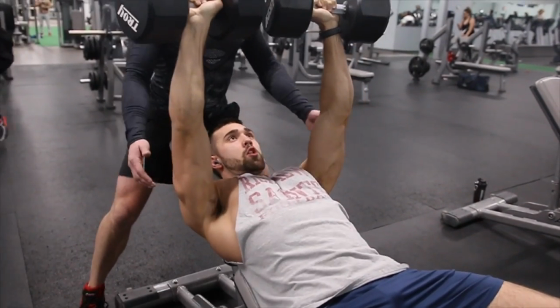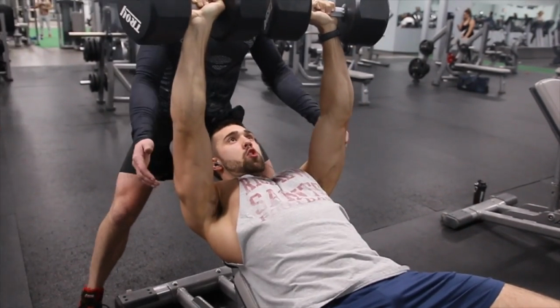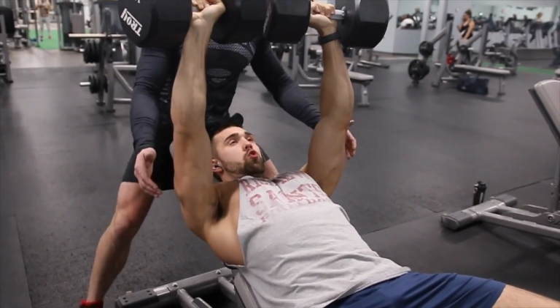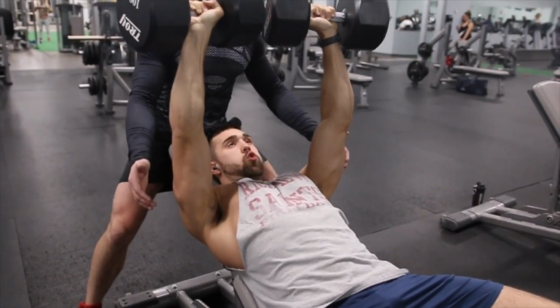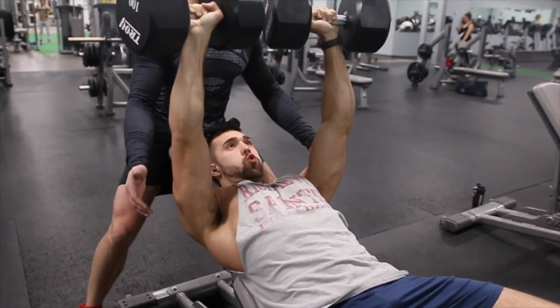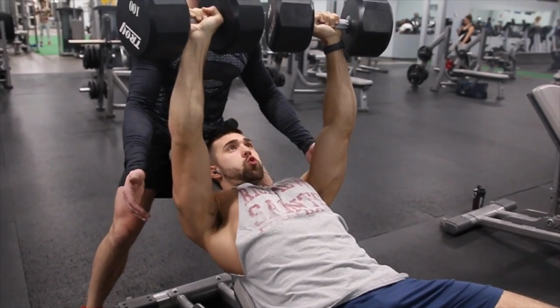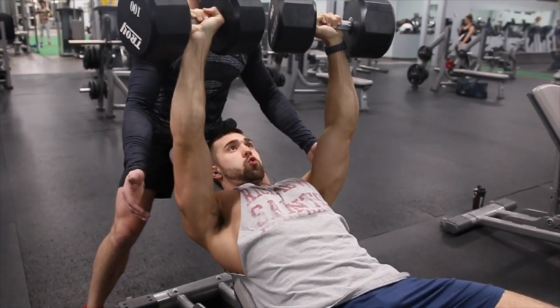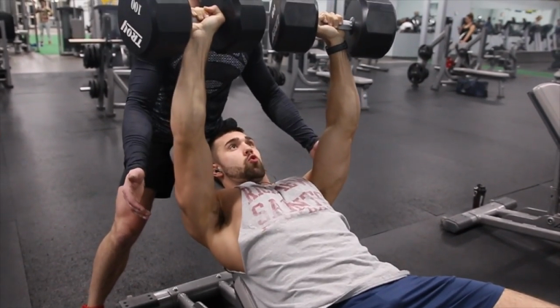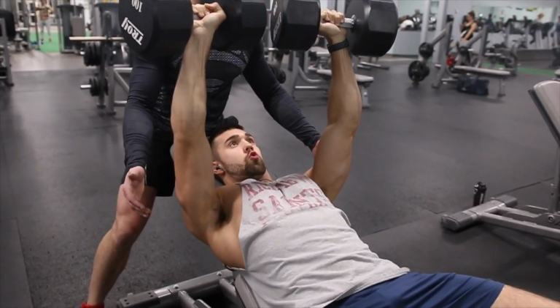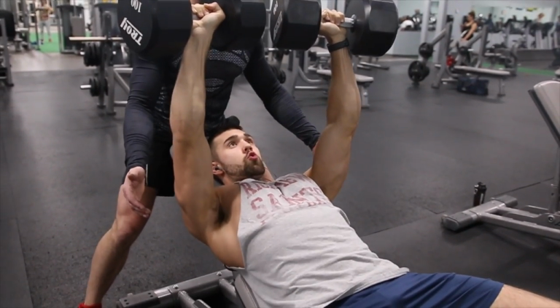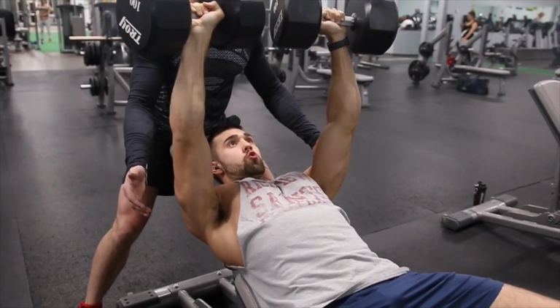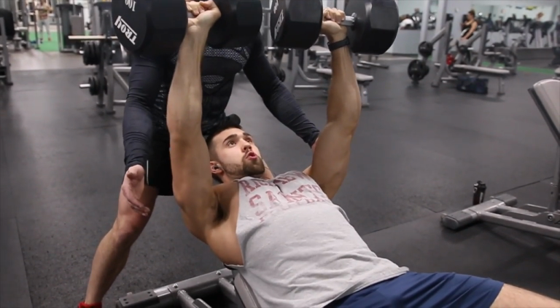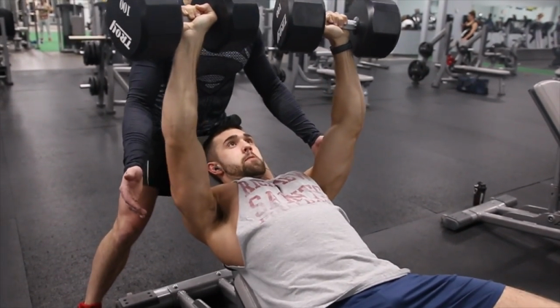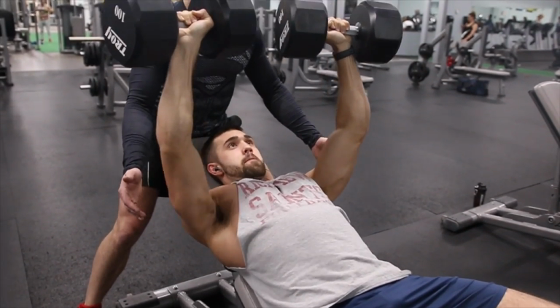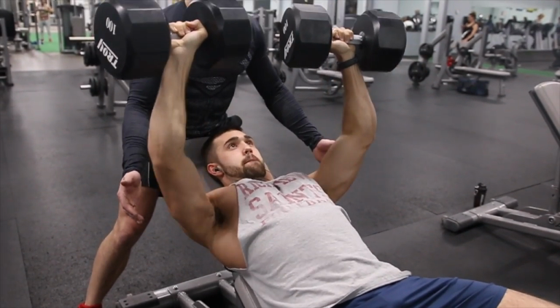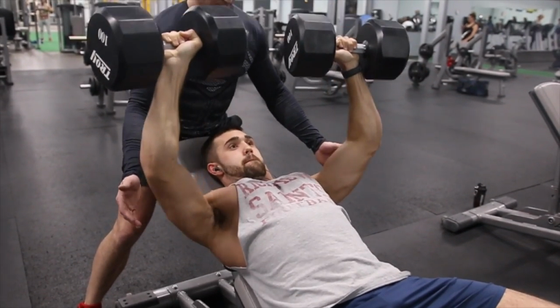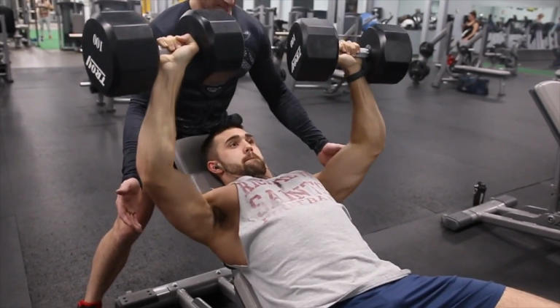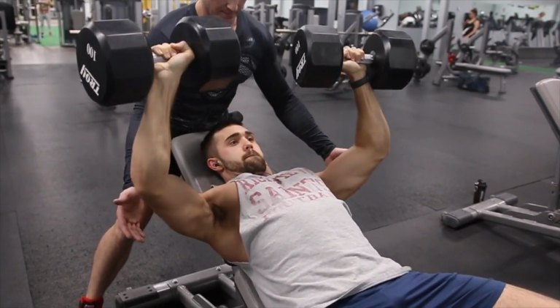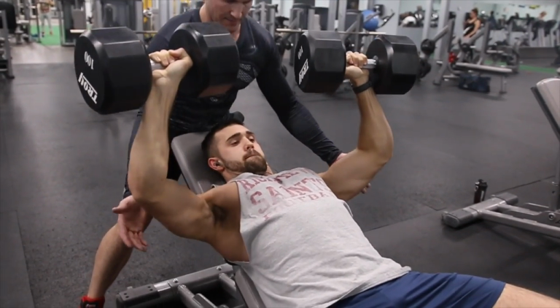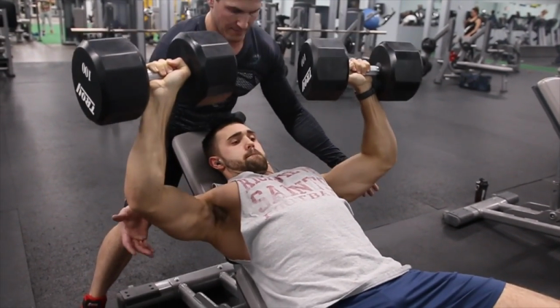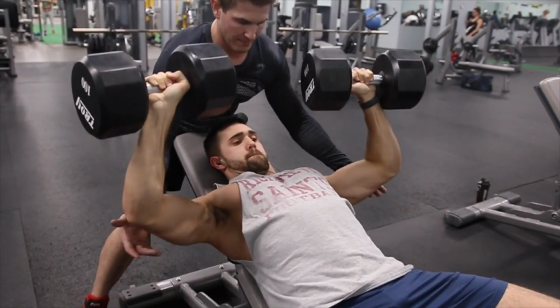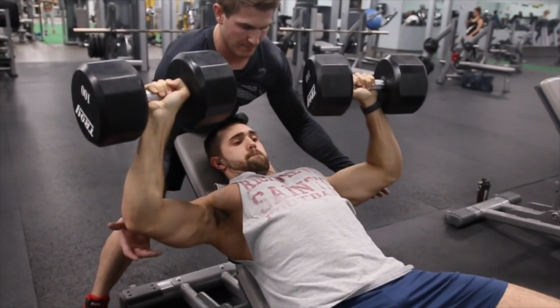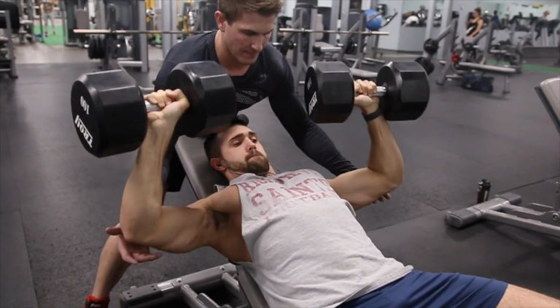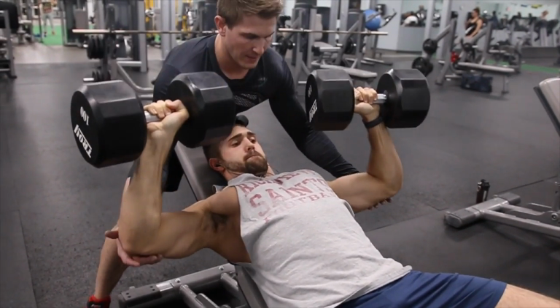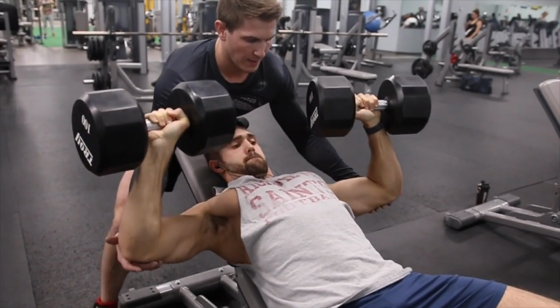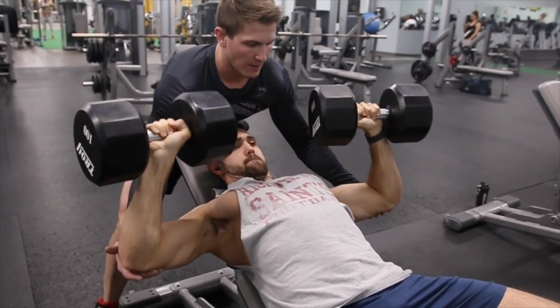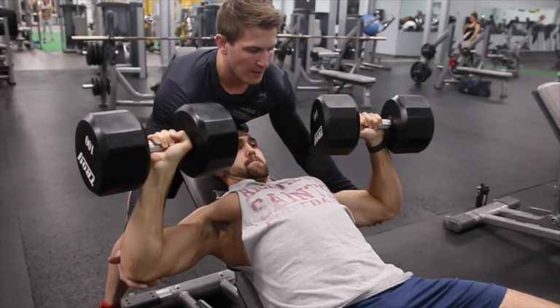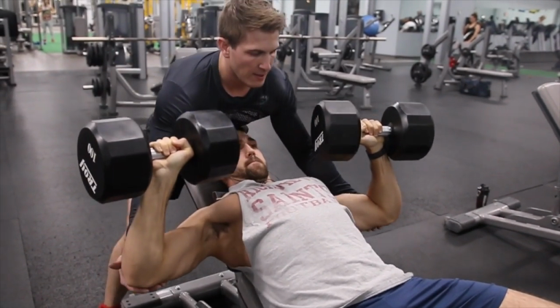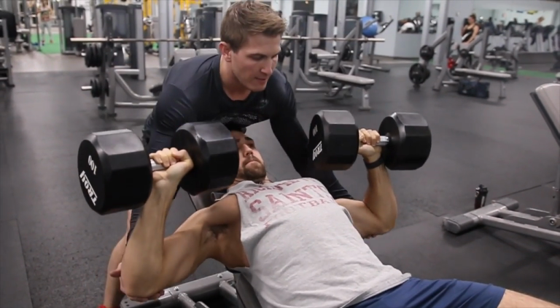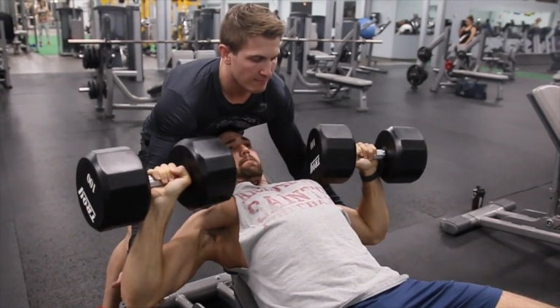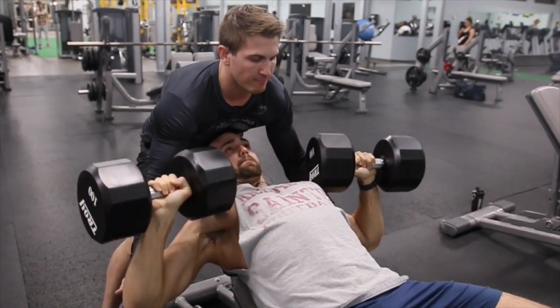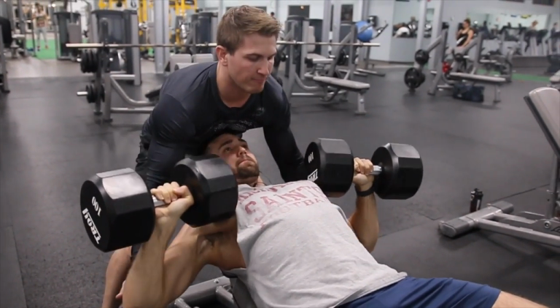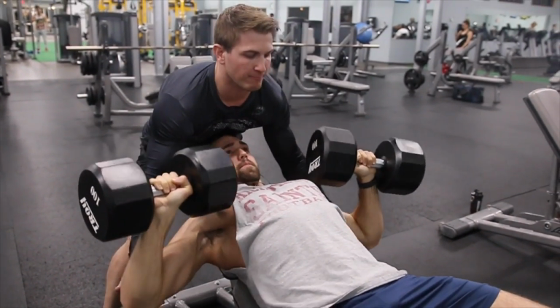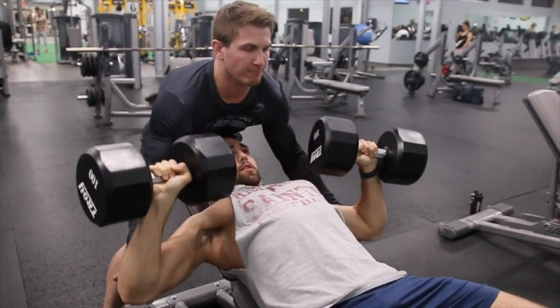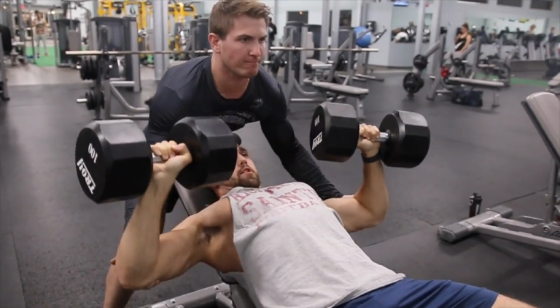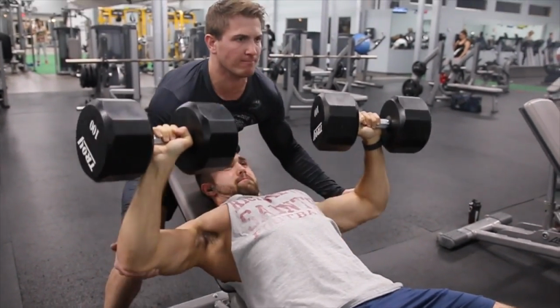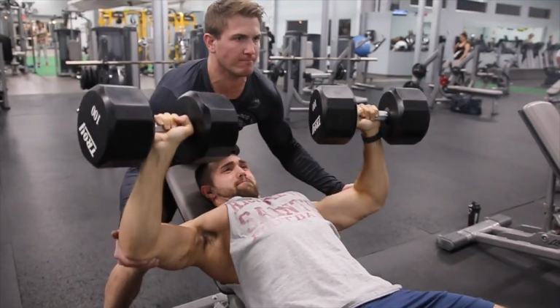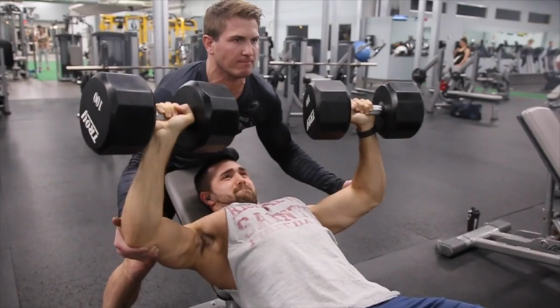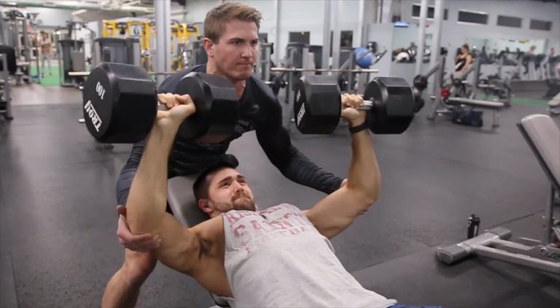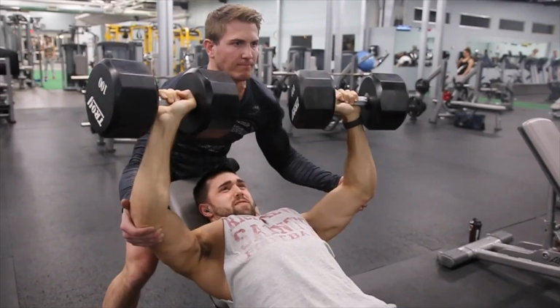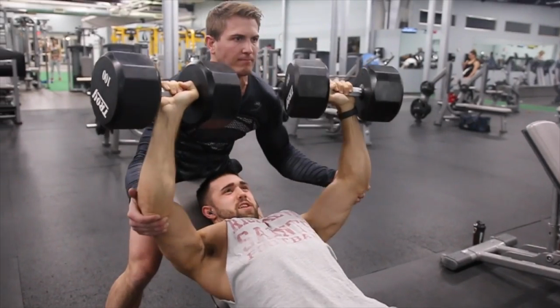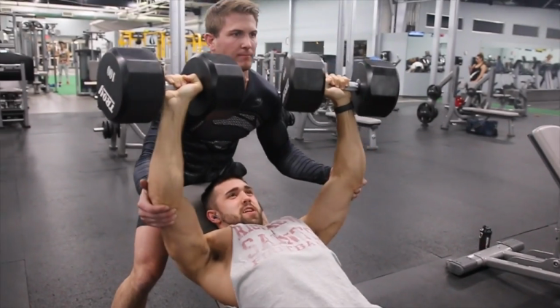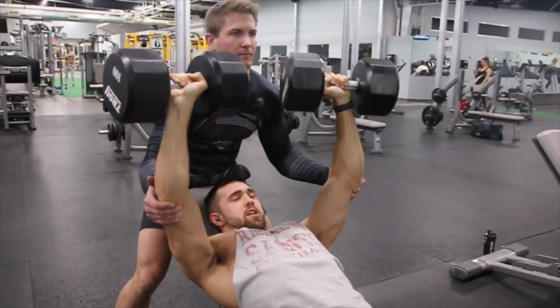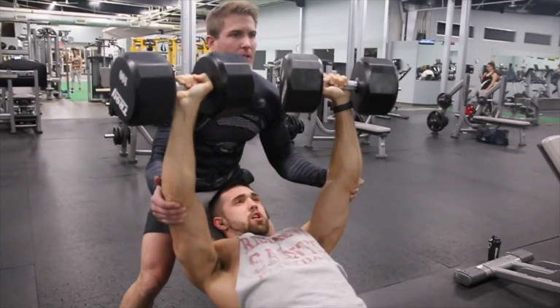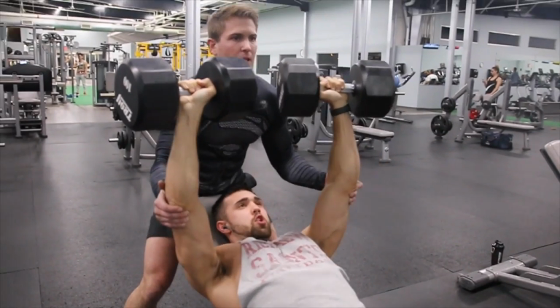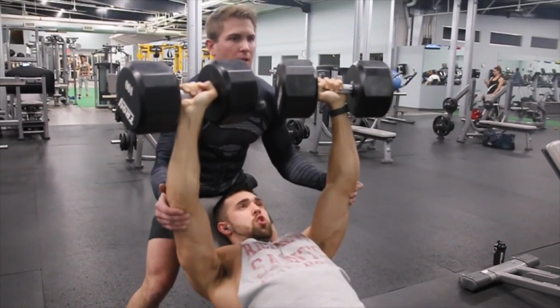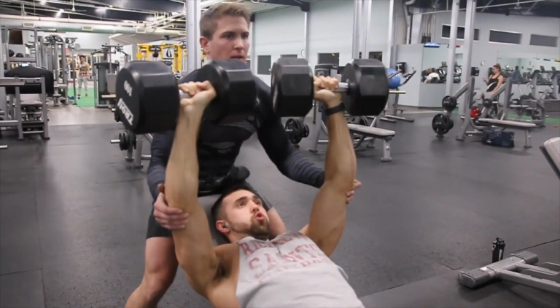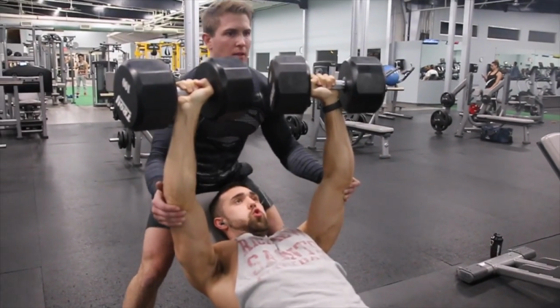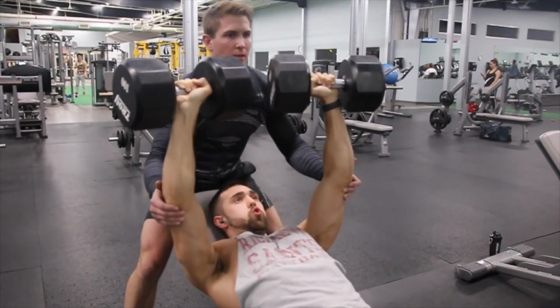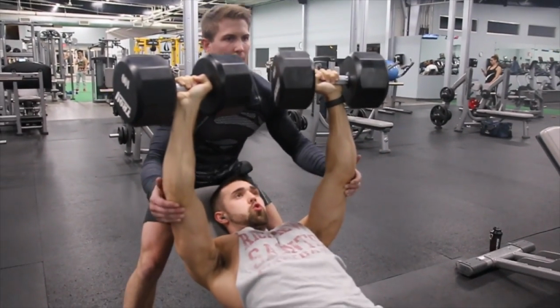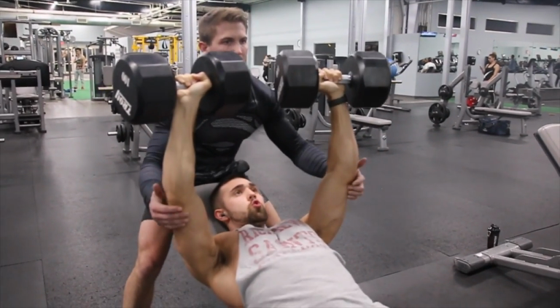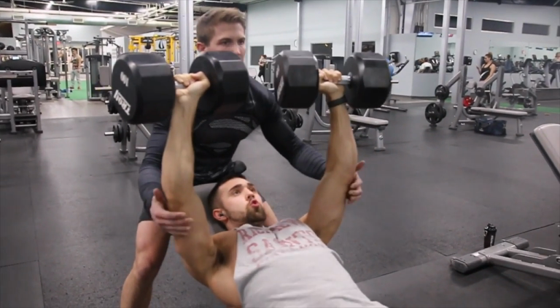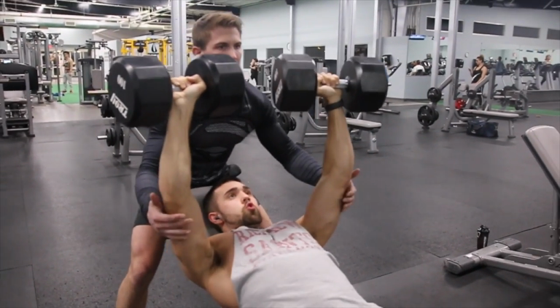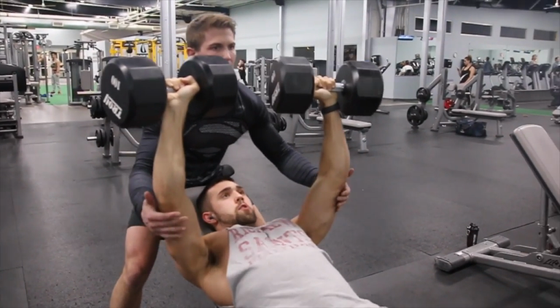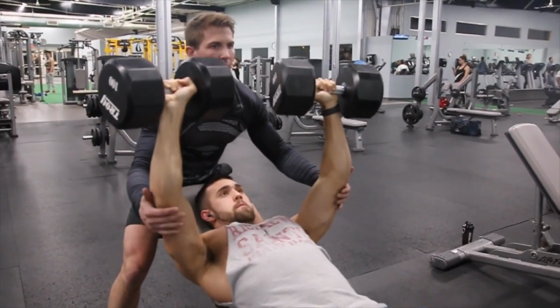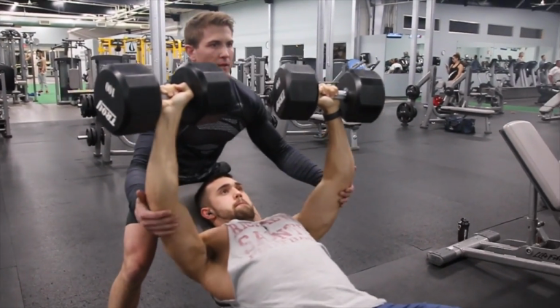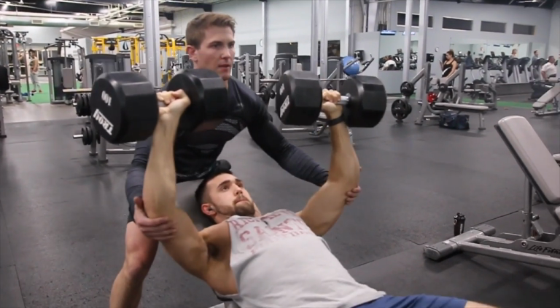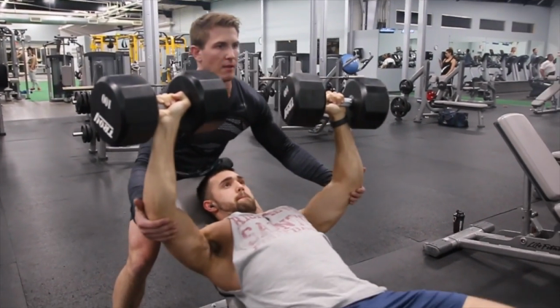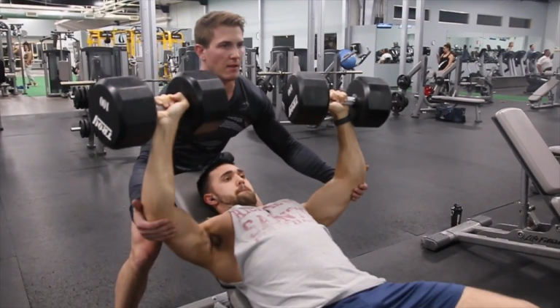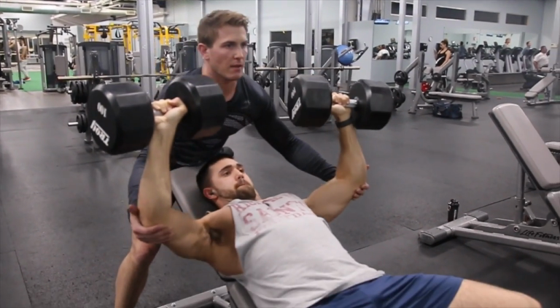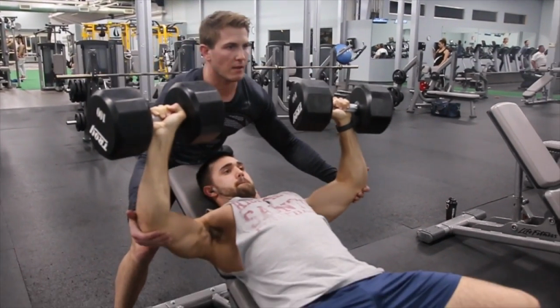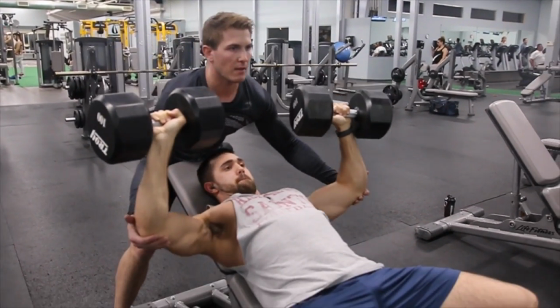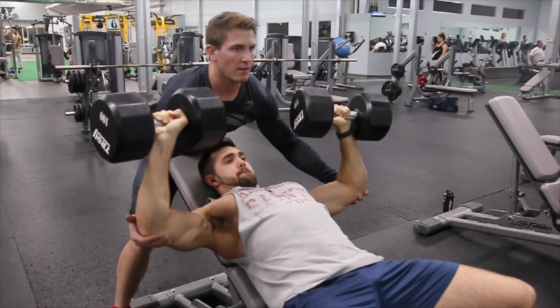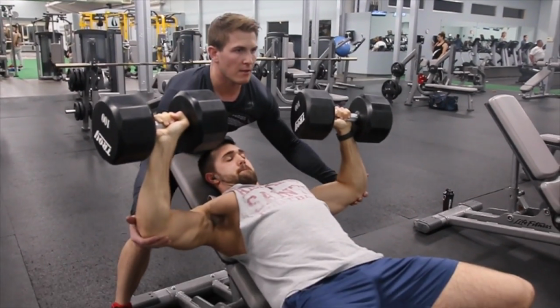I notice a lot of people do struggle with this still. You want to start with a lighter load. Once you master your execution, then you're going to work up the intensity, get full range of motion, get a nice squeeze.